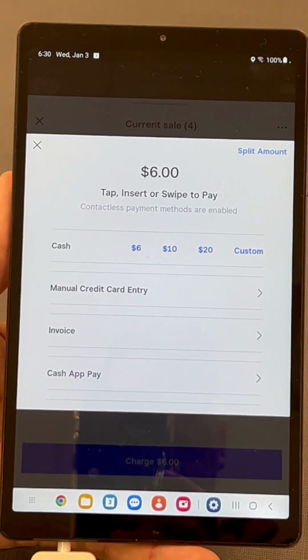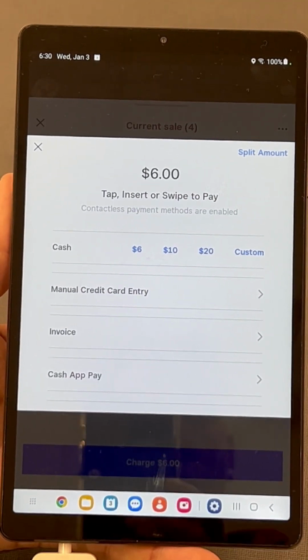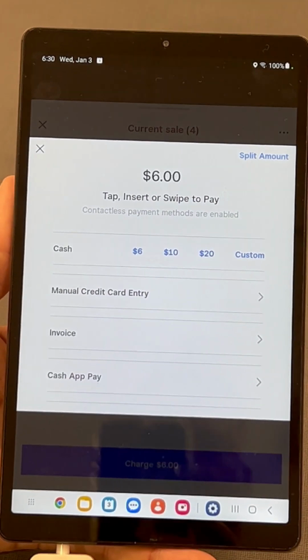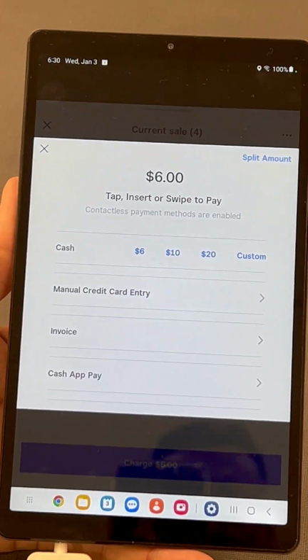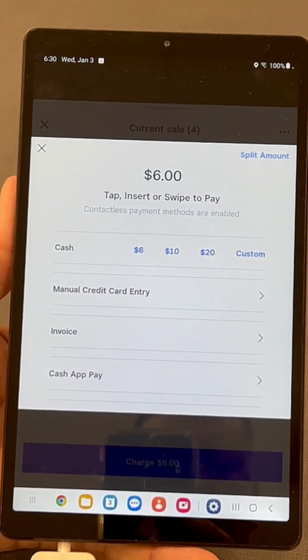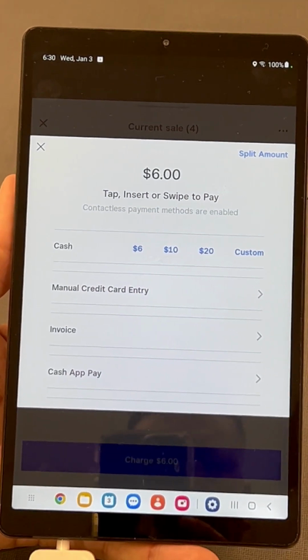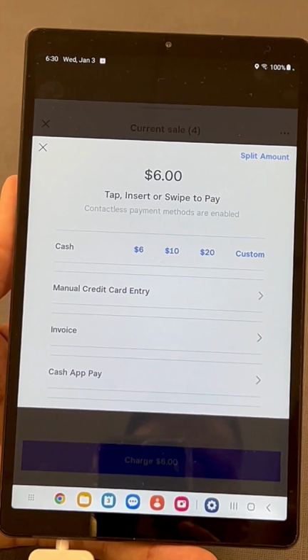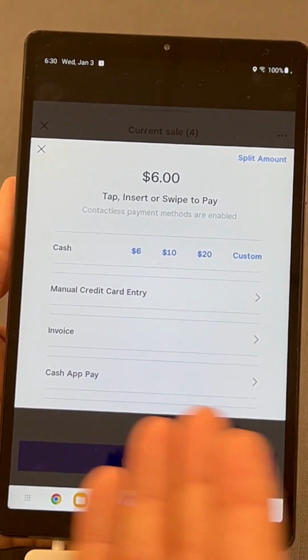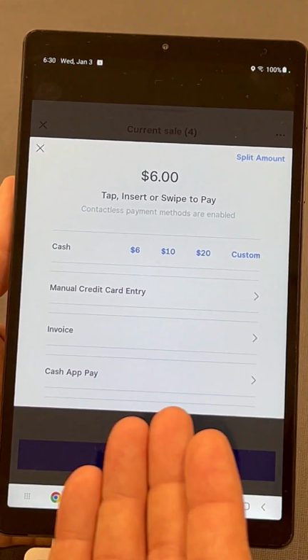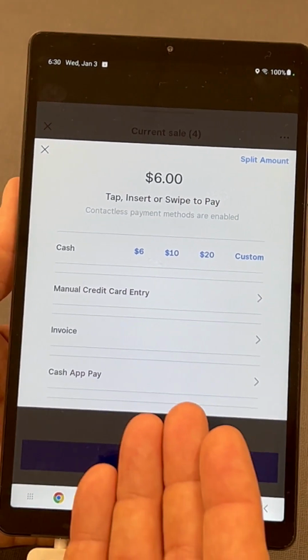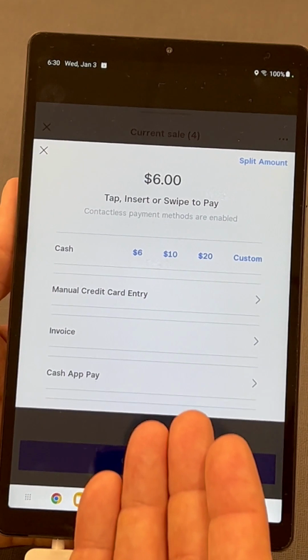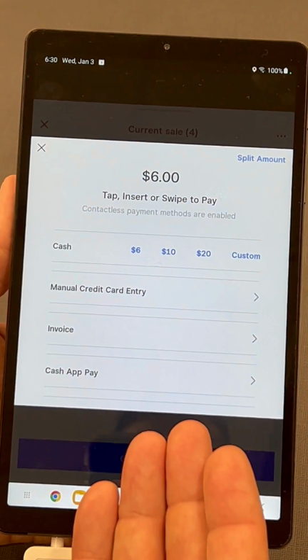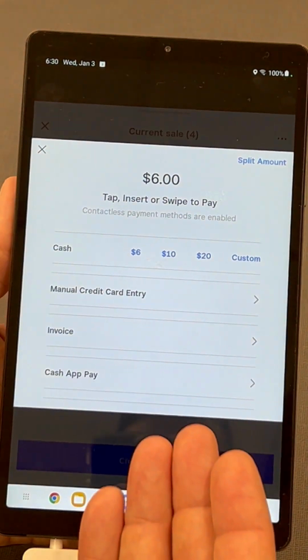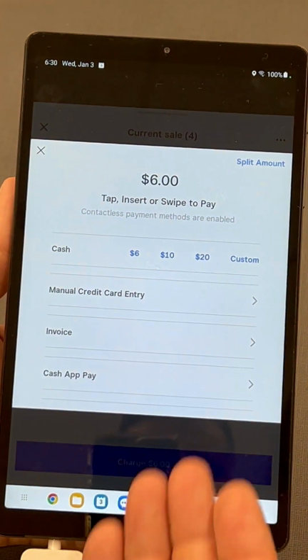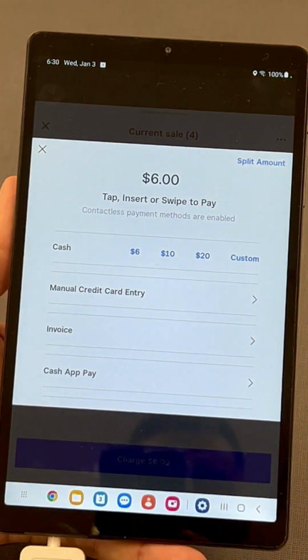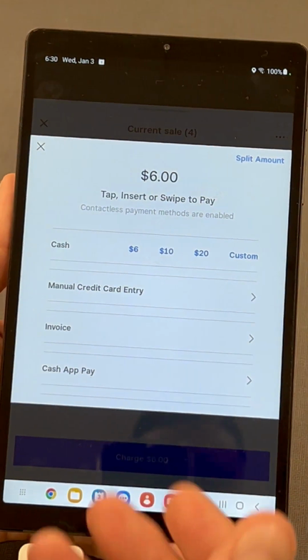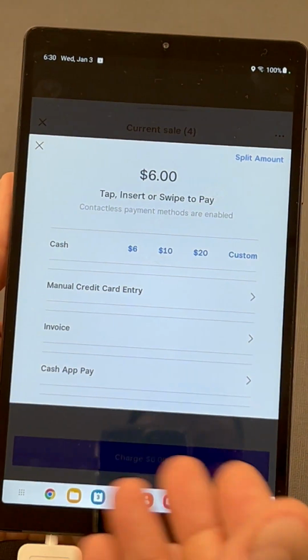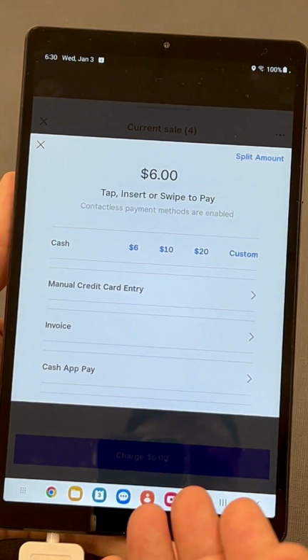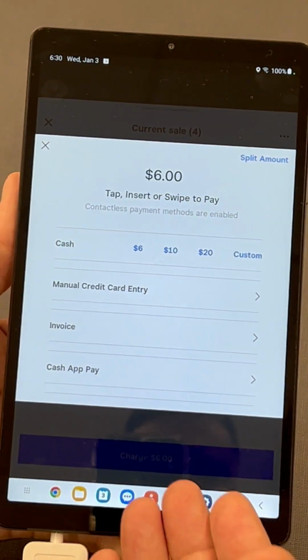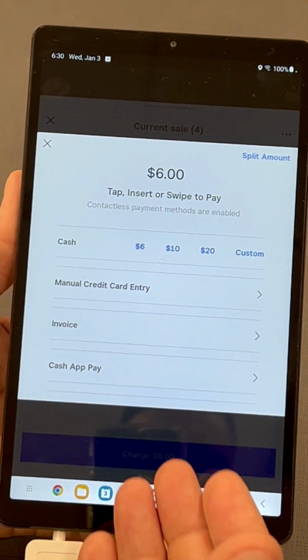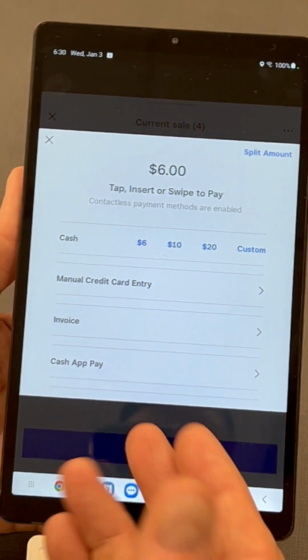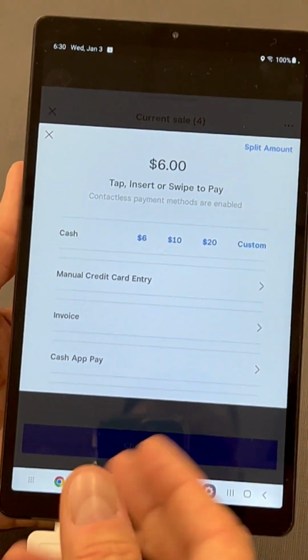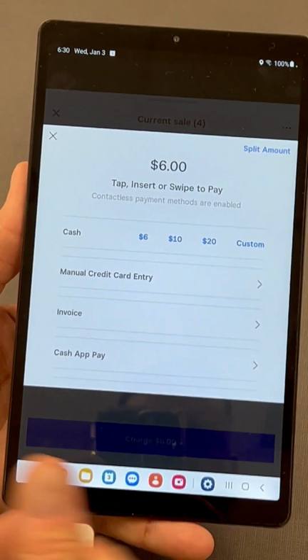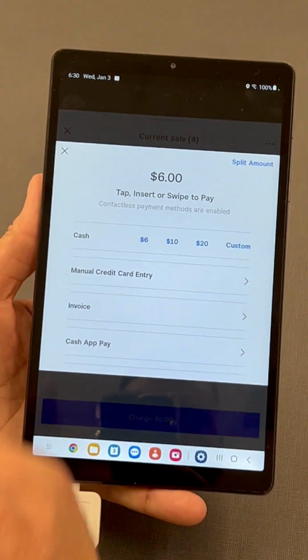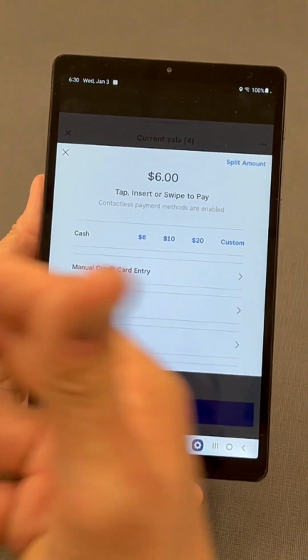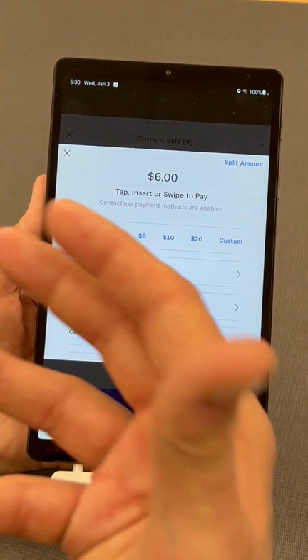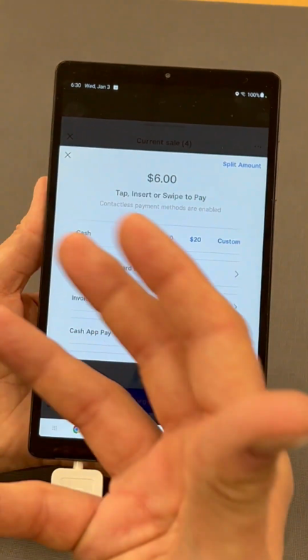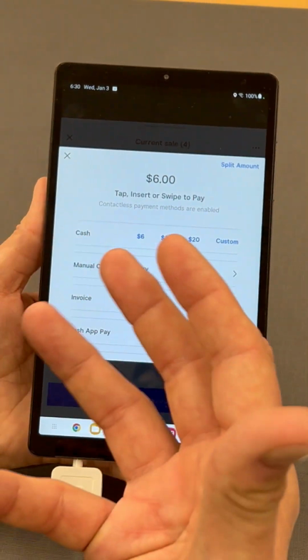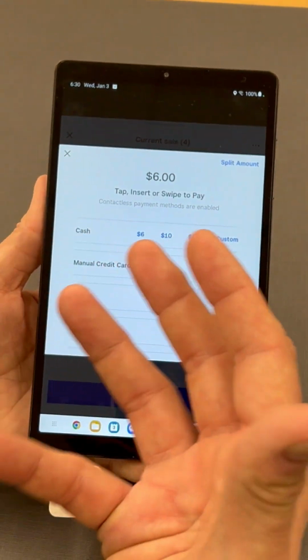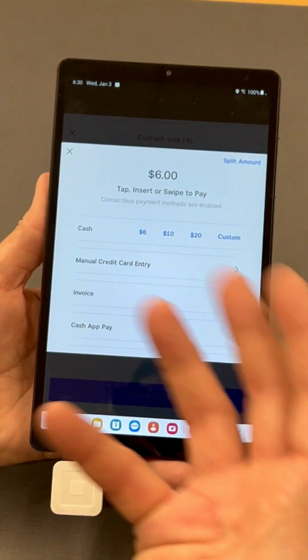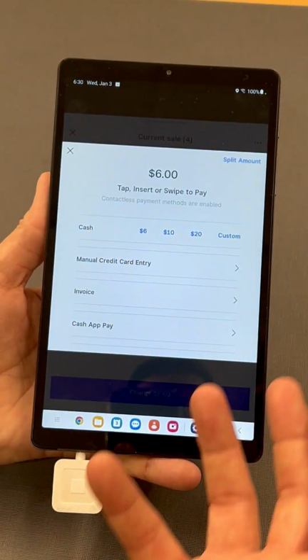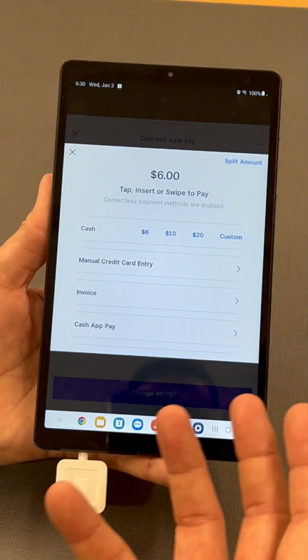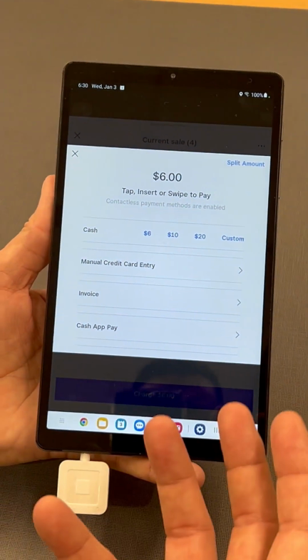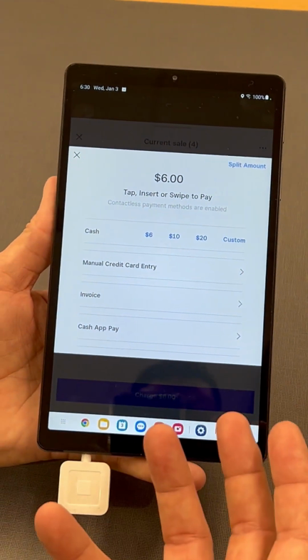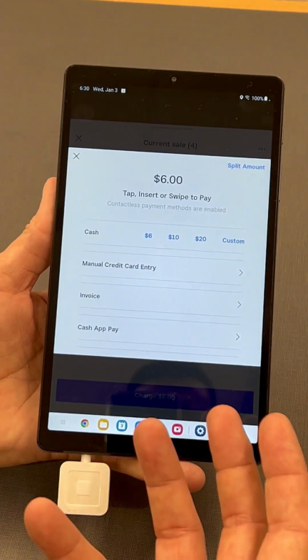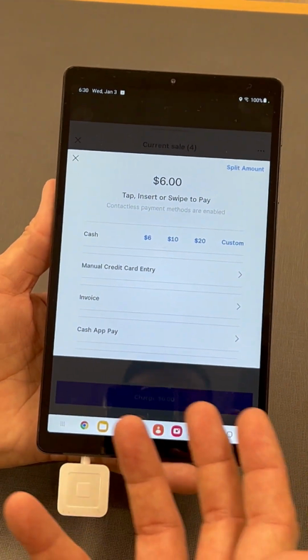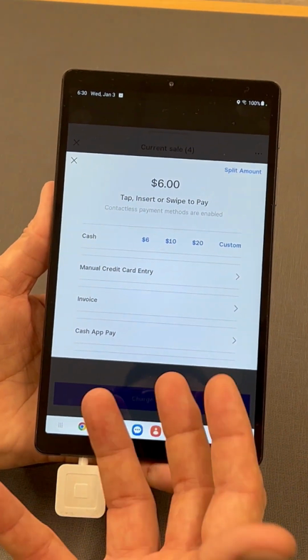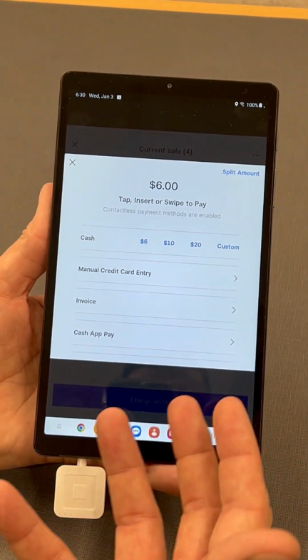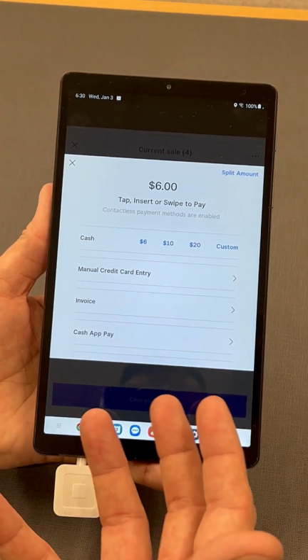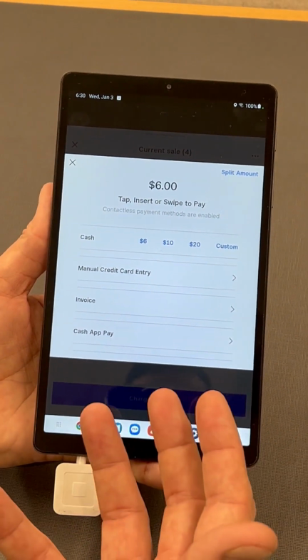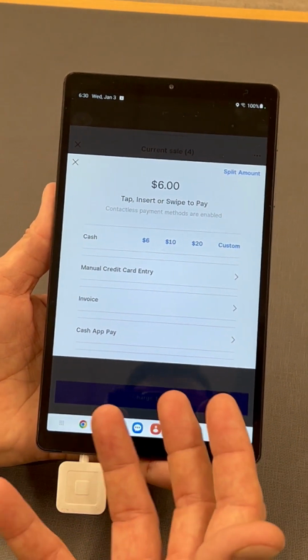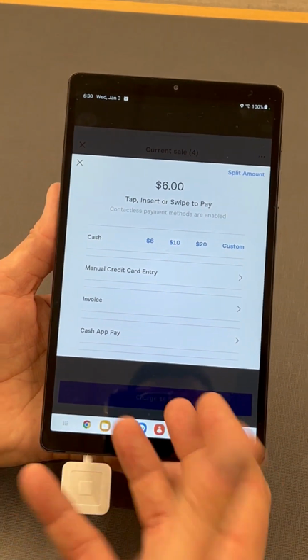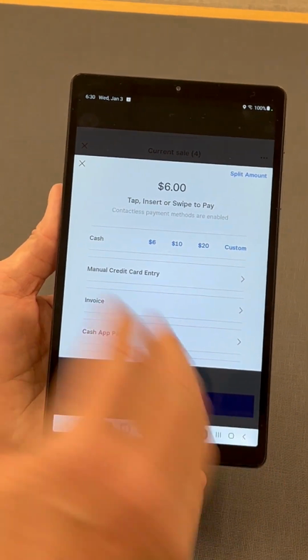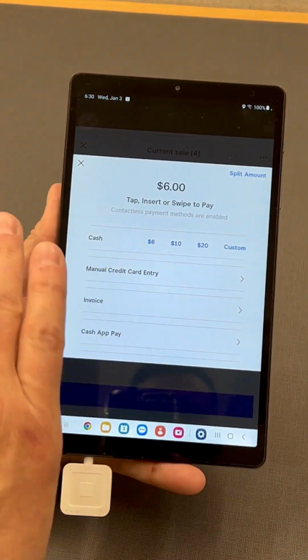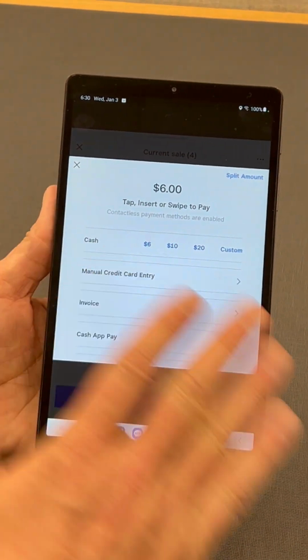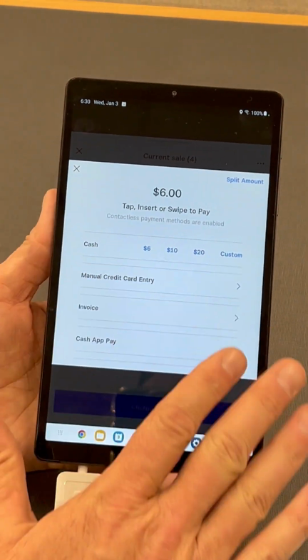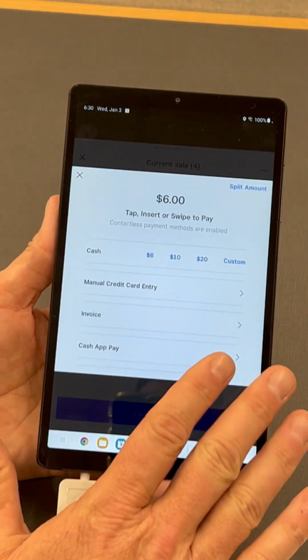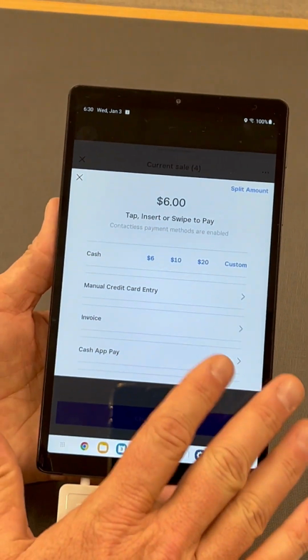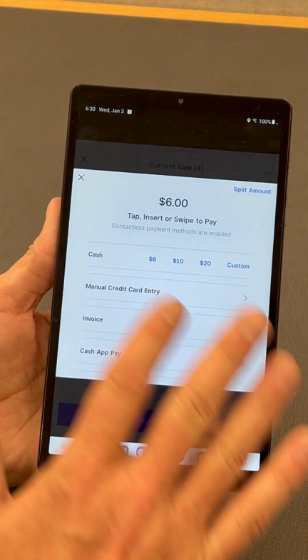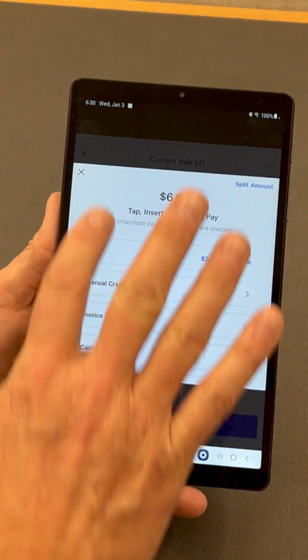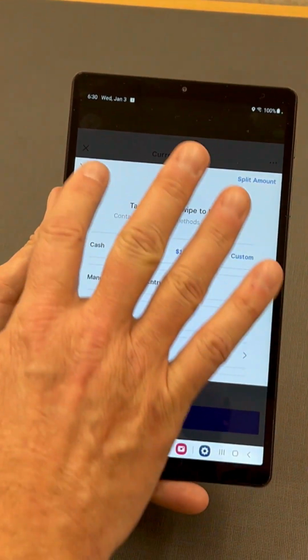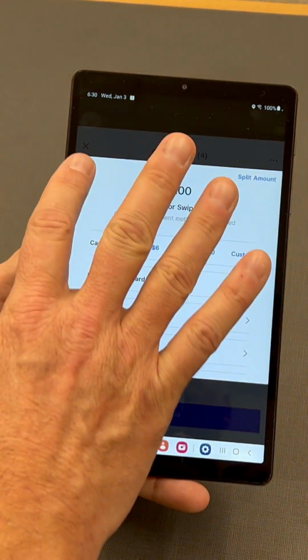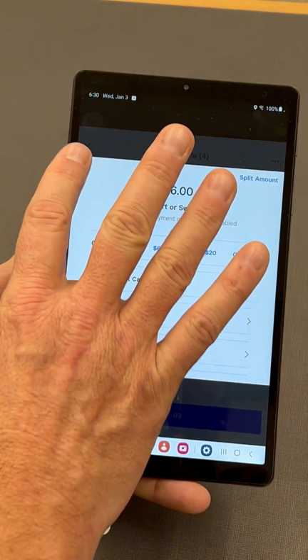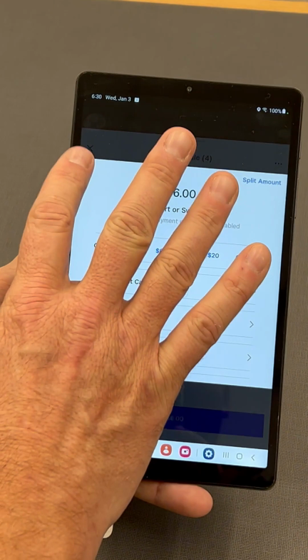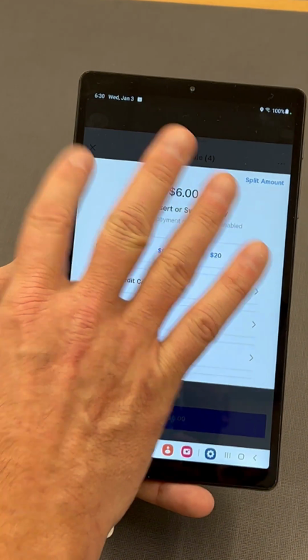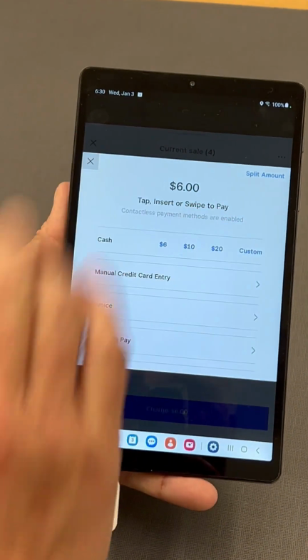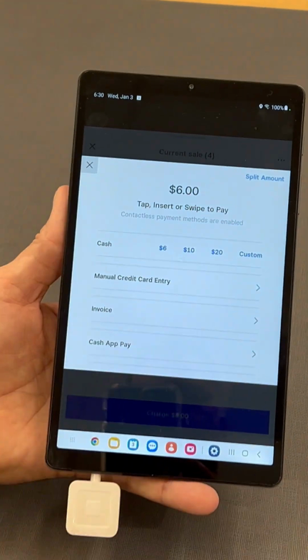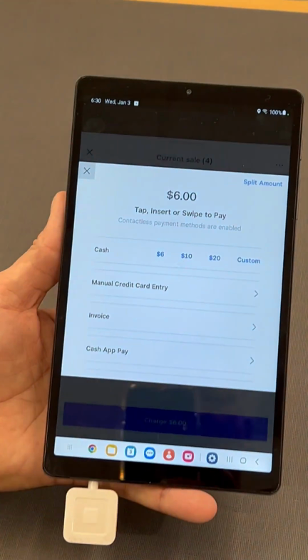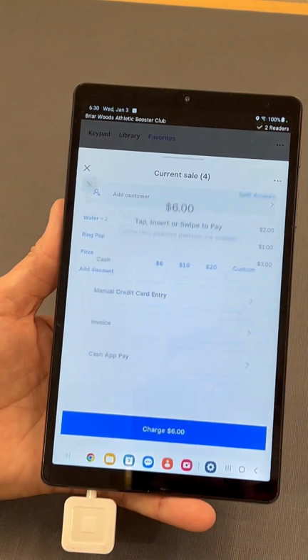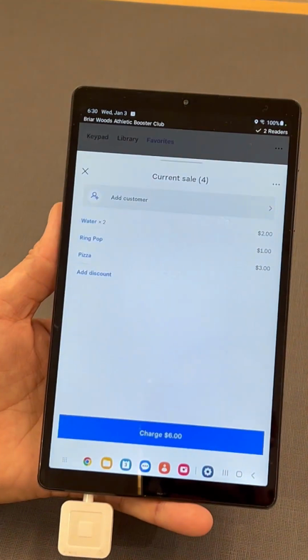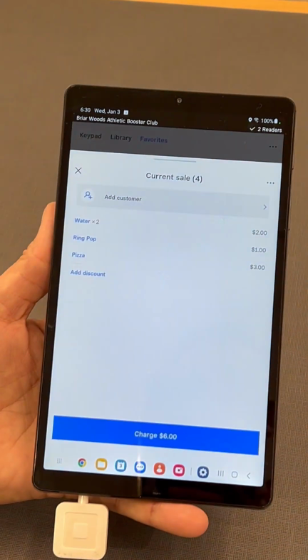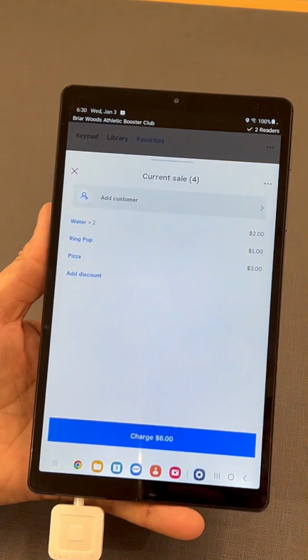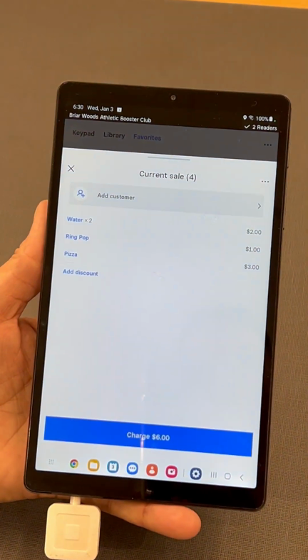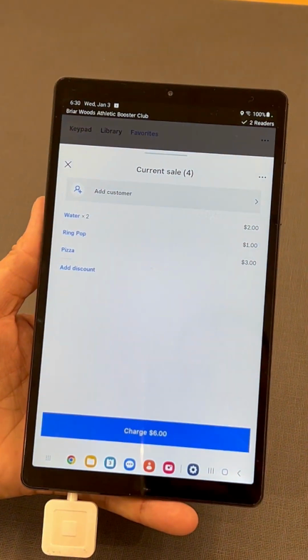Once the credit card is swiped, you'll get an approved message on there and you're done with that transaction.